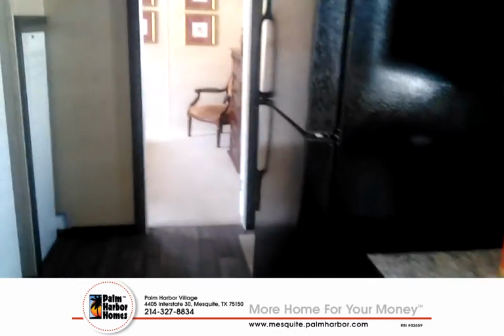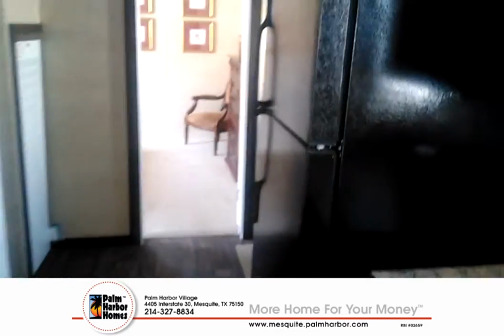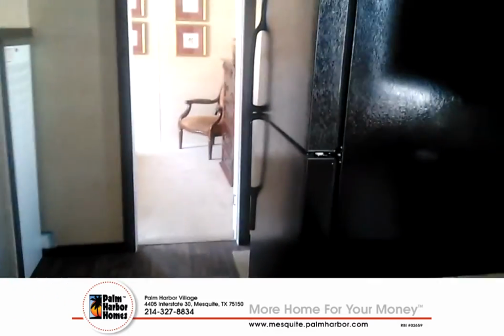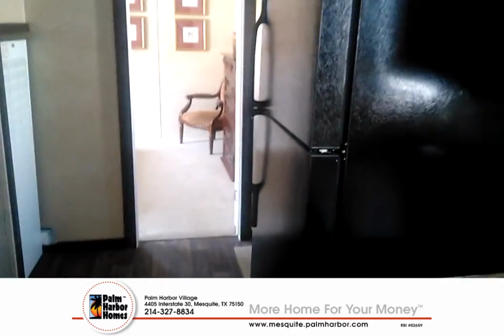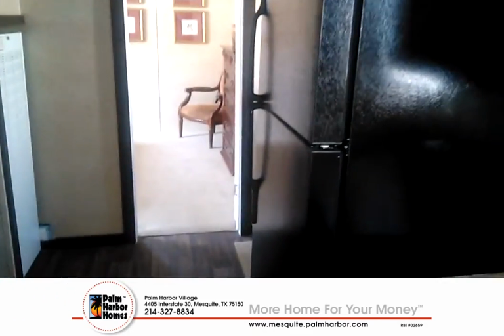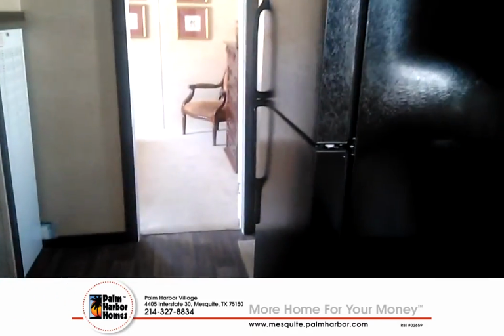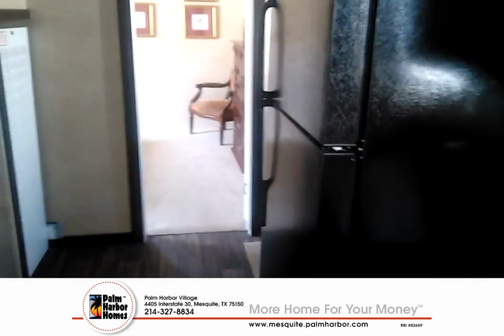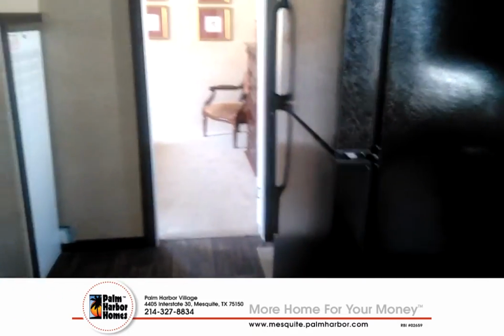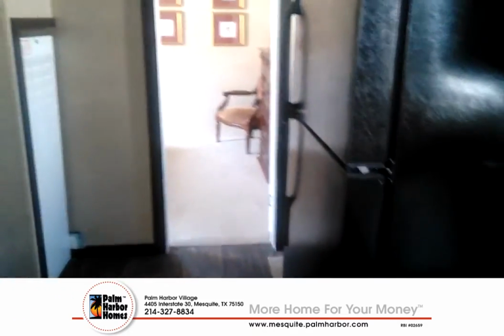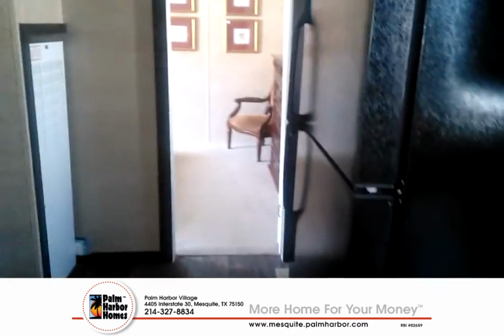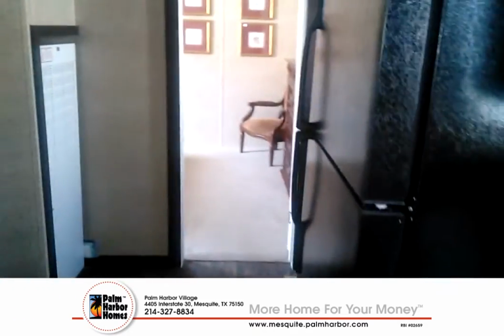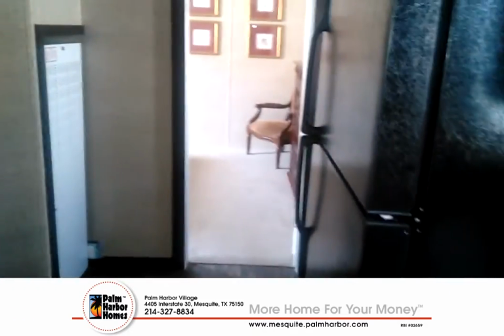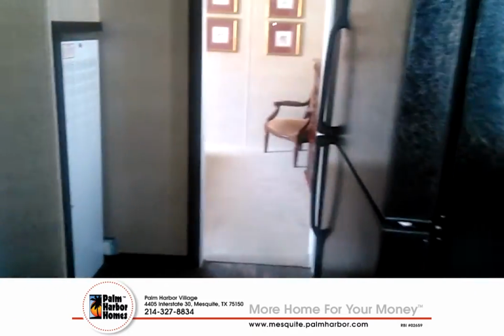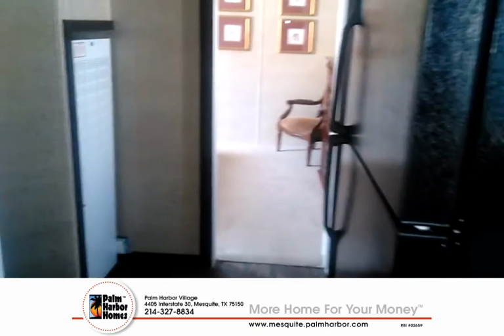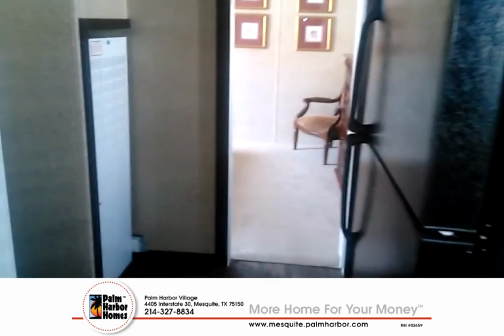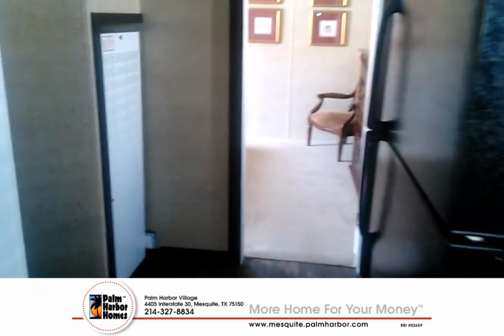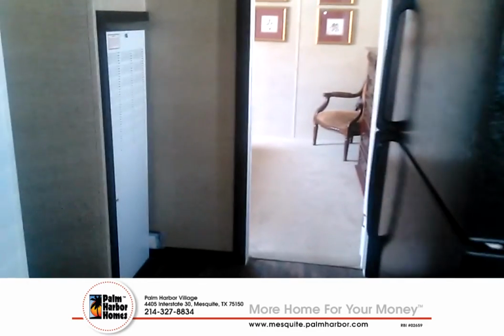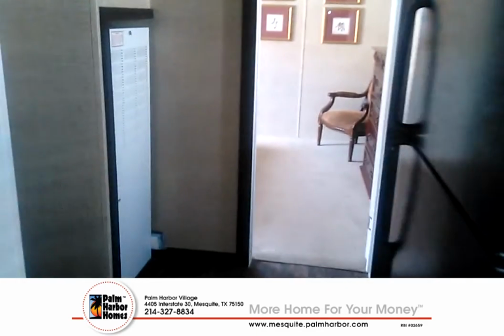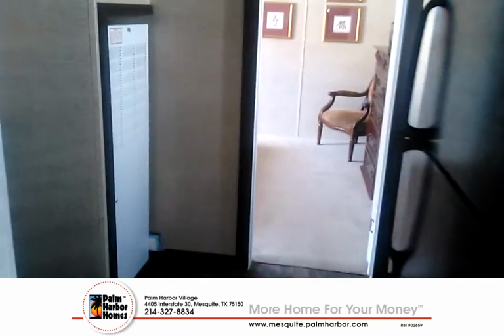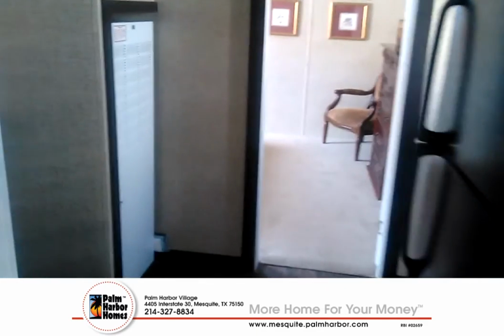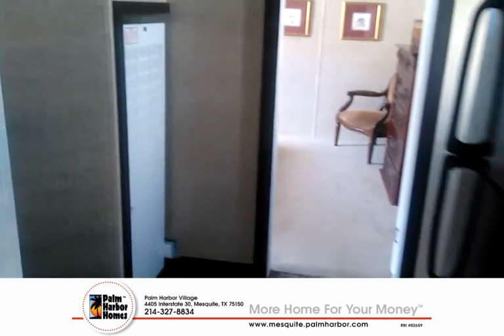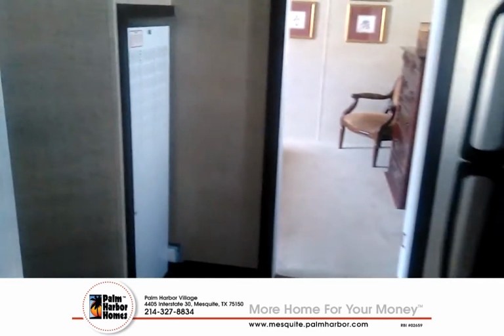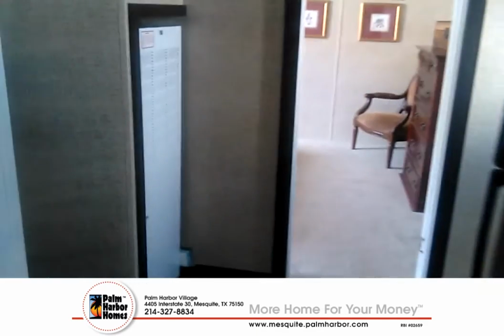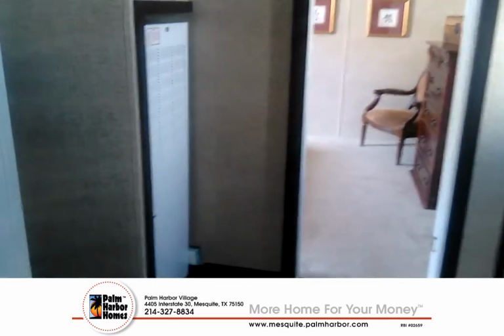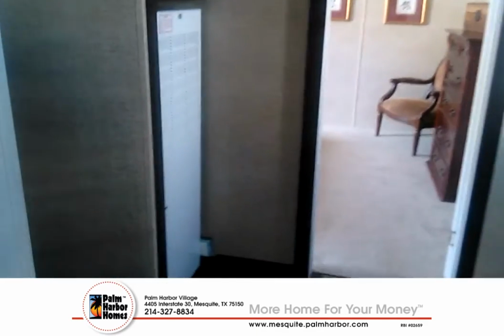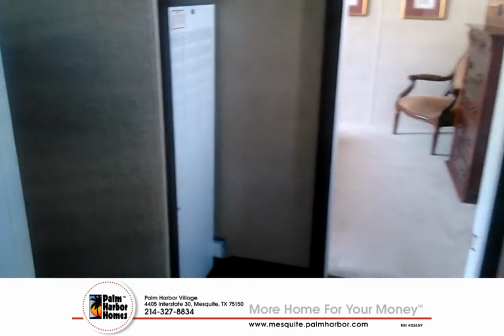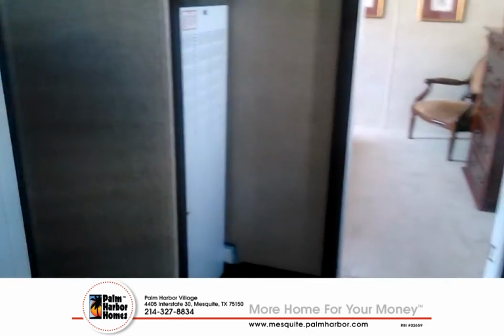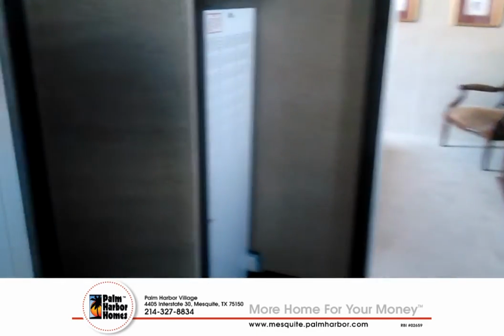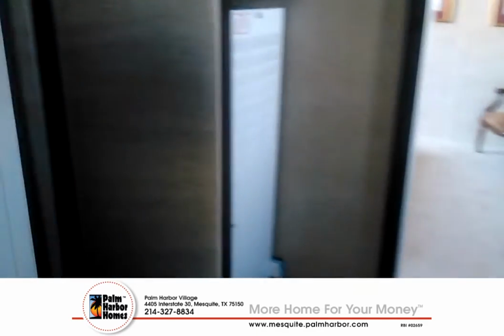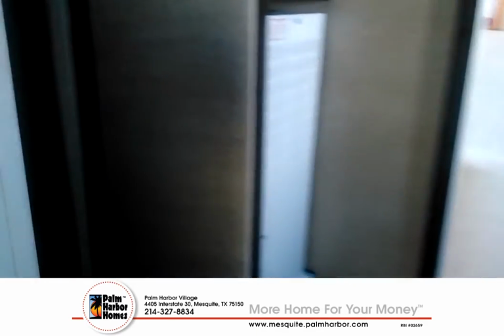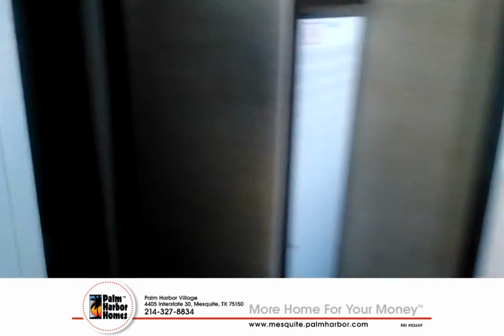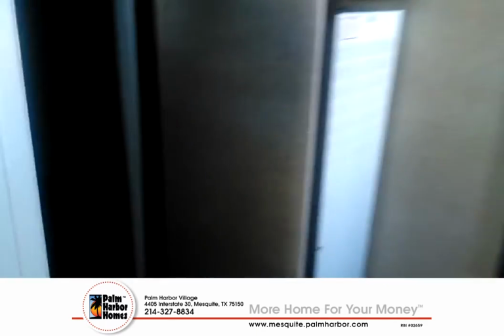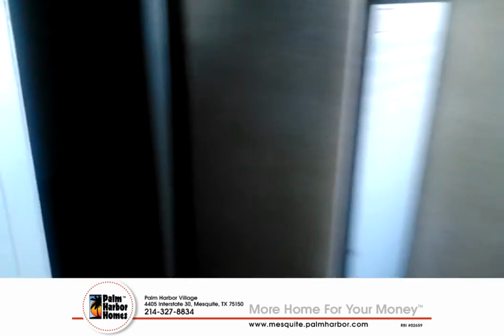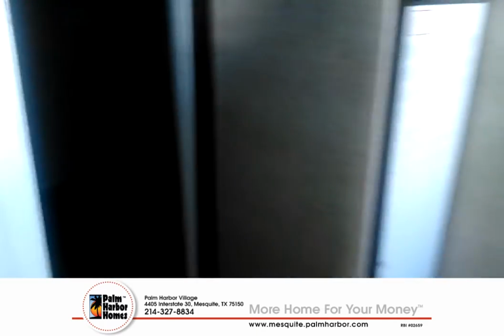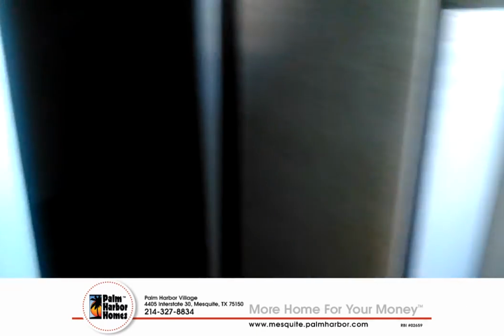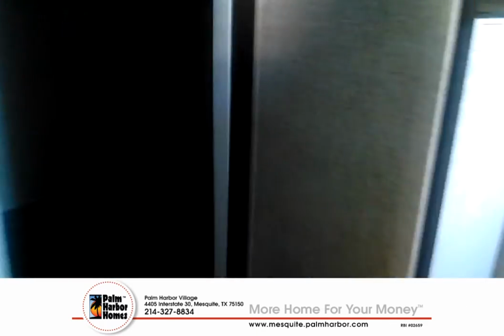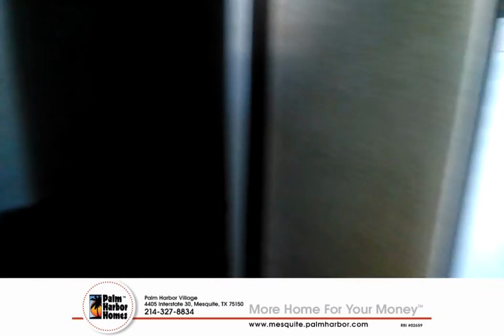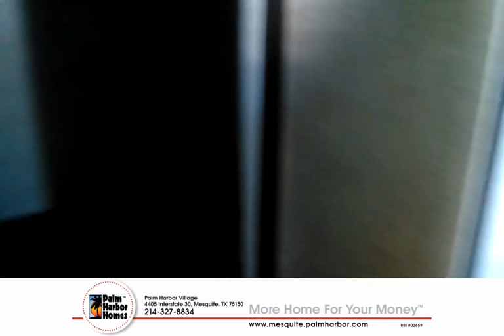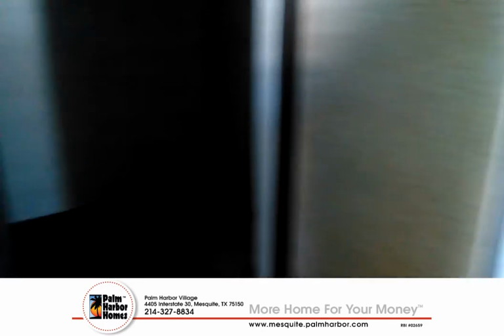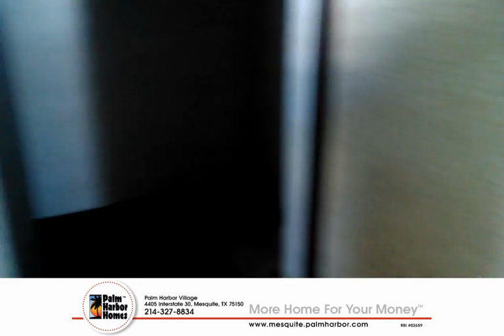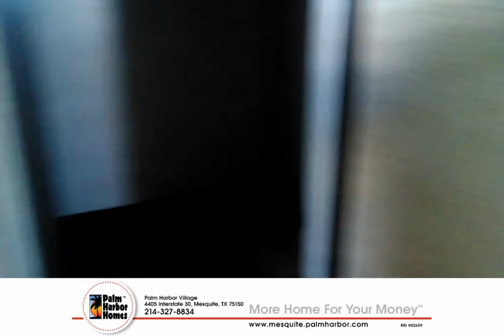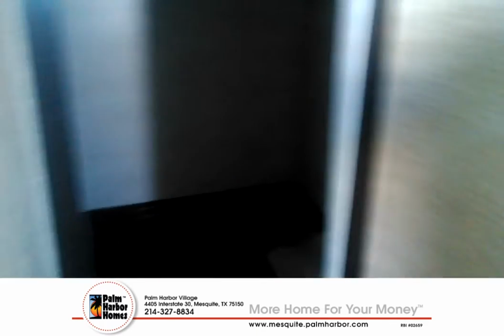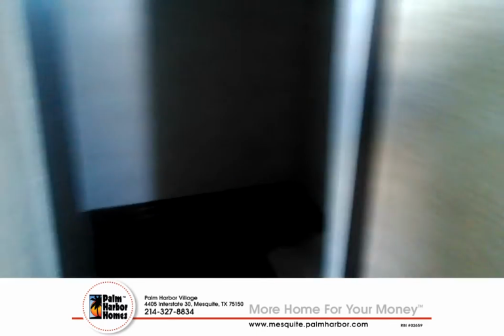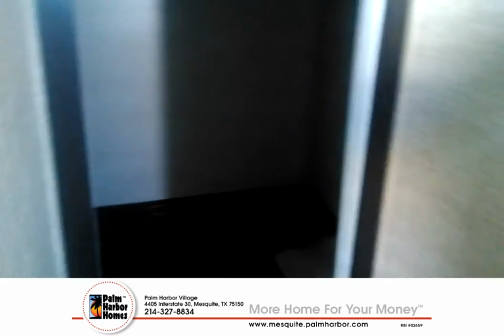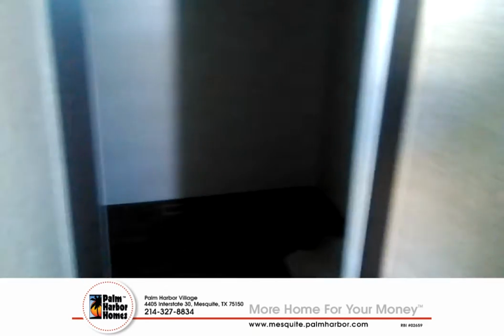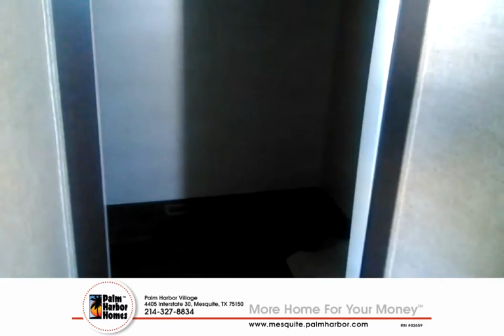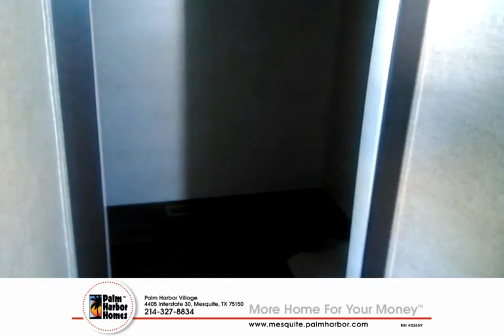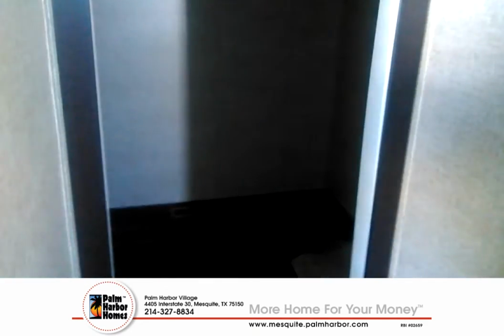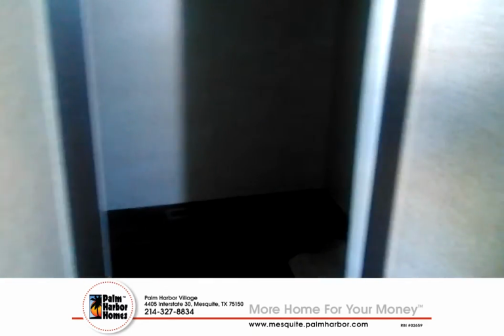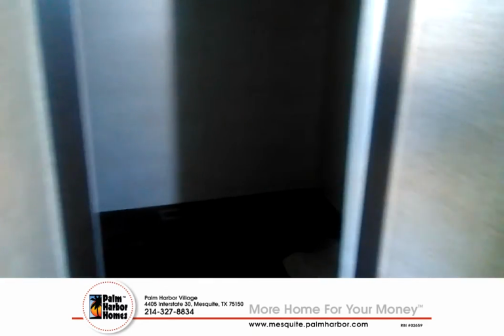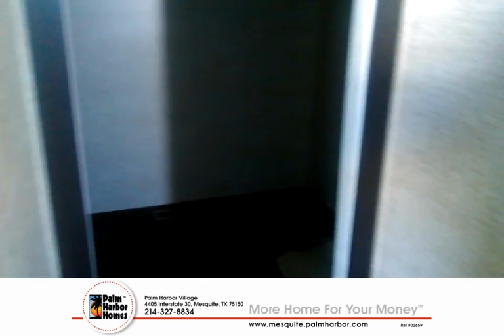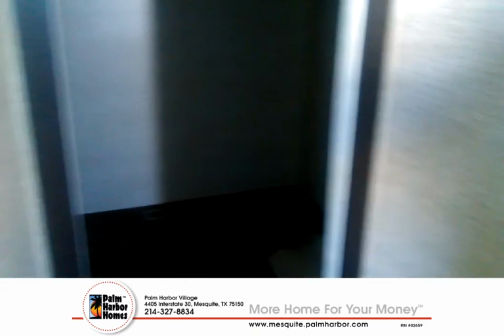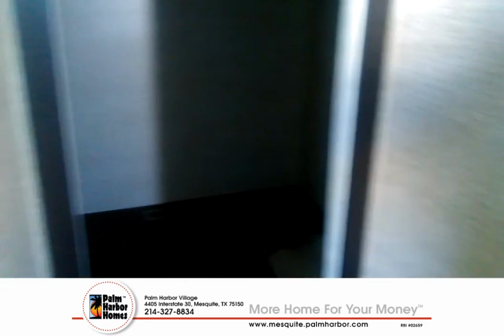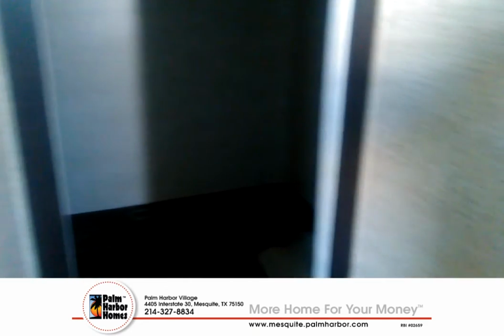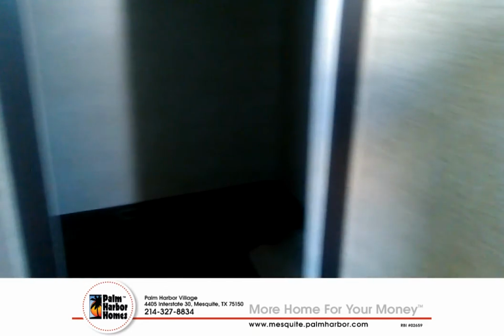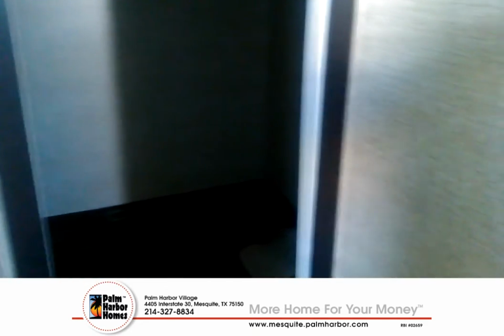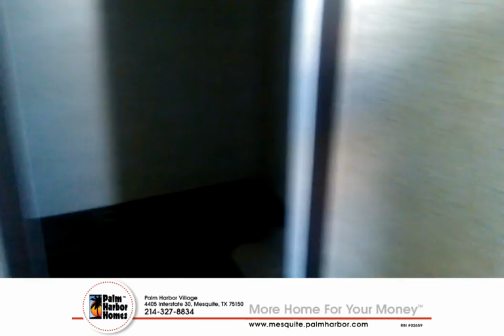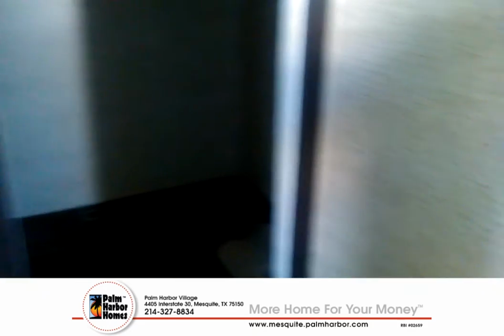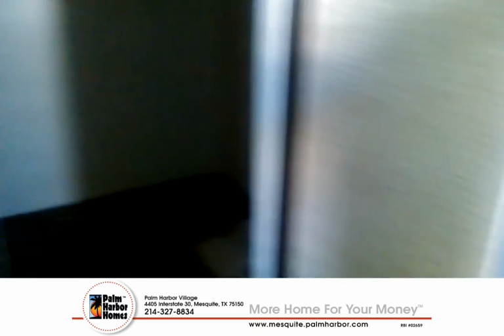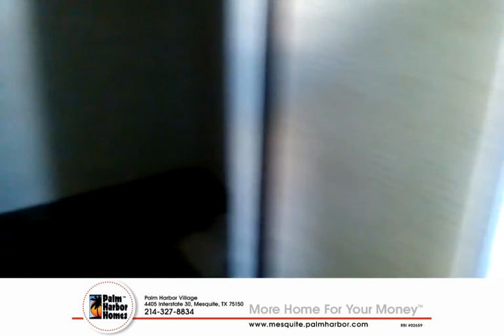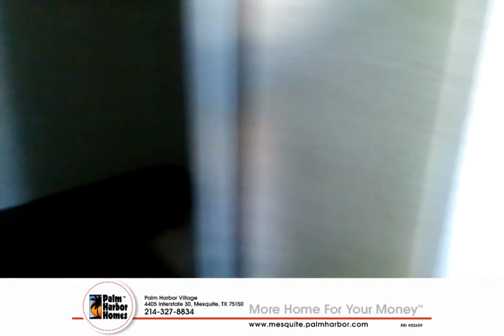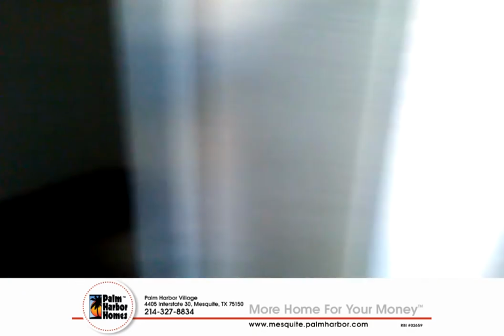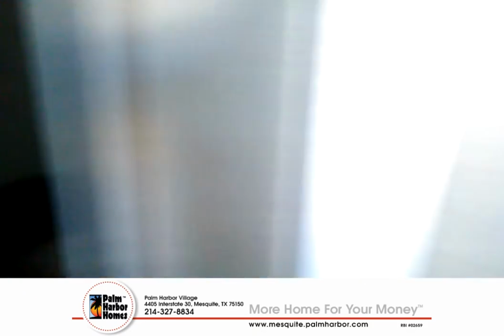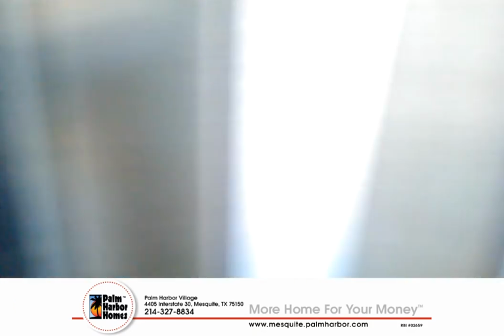The house comes with the fridge, stove, AC unit, and central air. This is the laundry hookups — the laundry room.